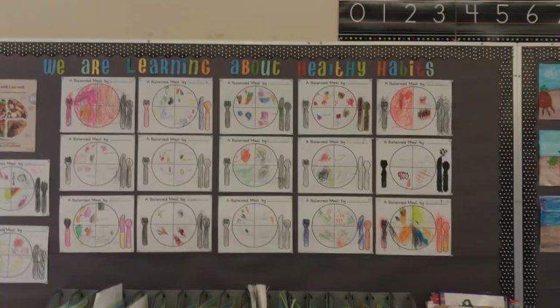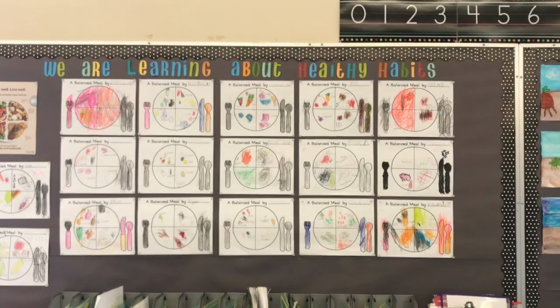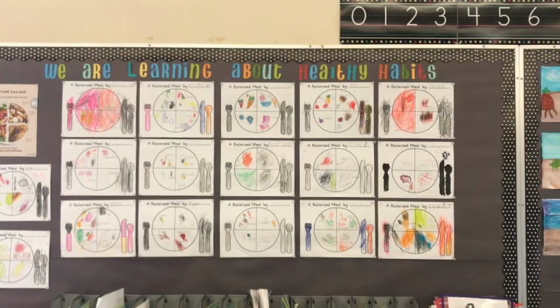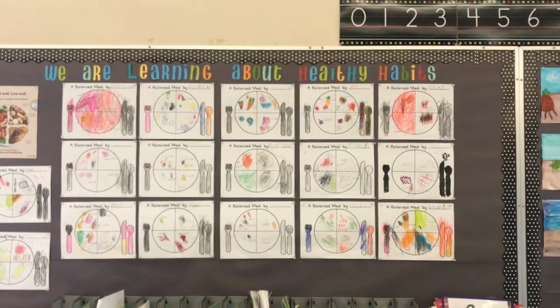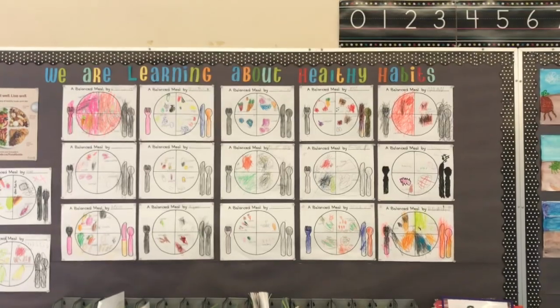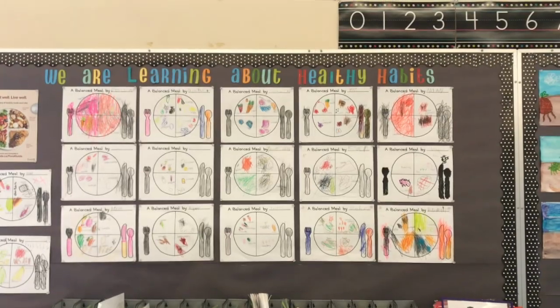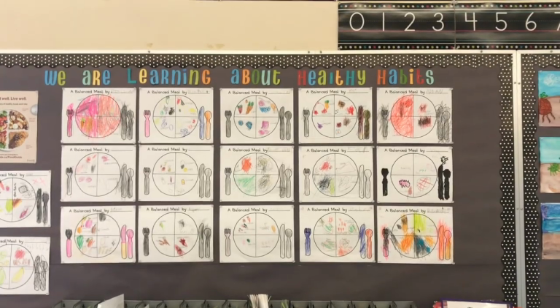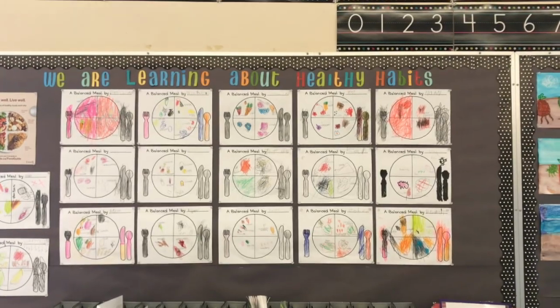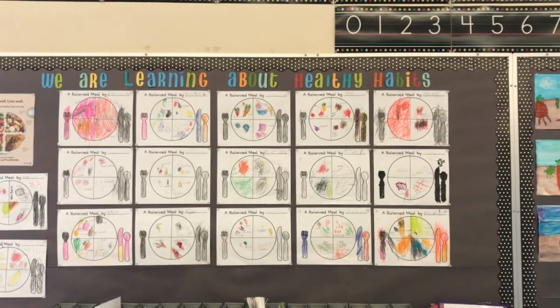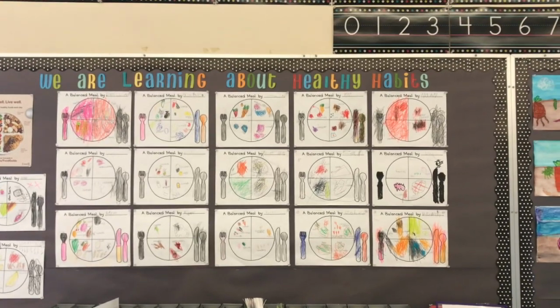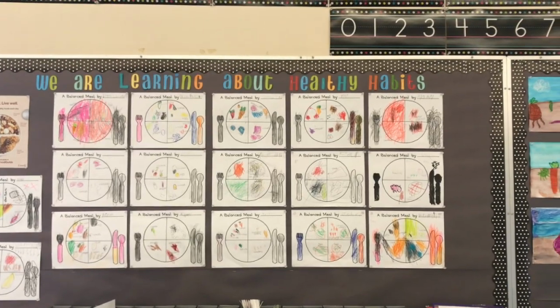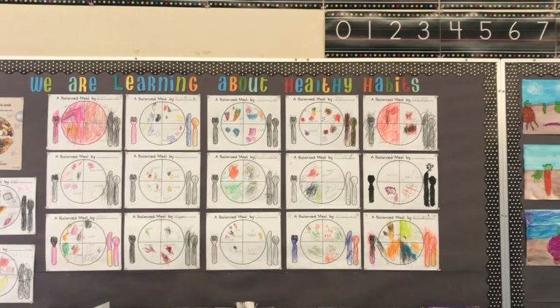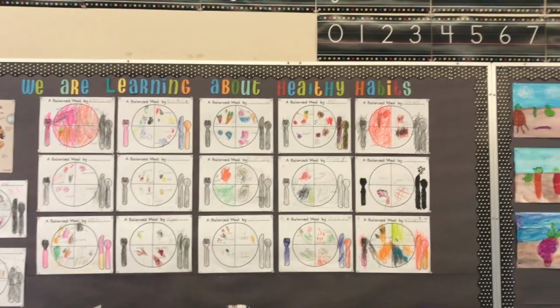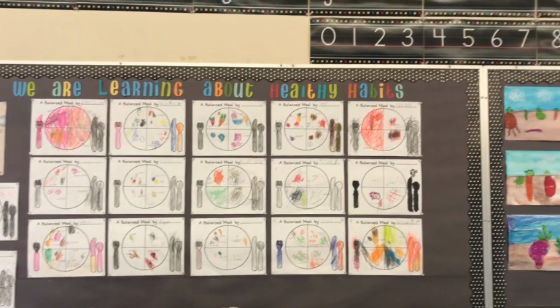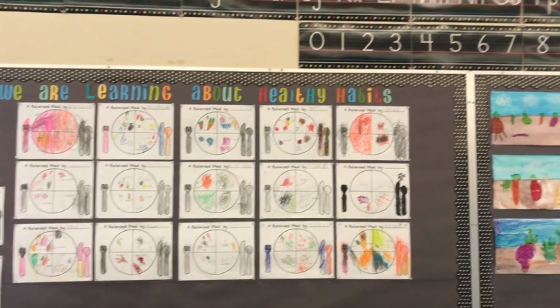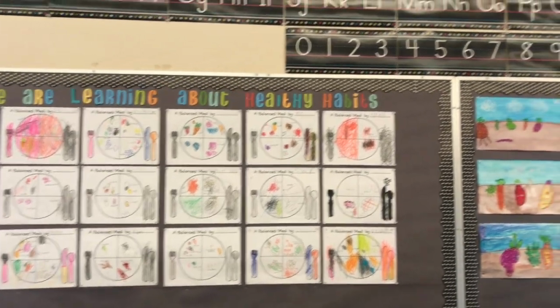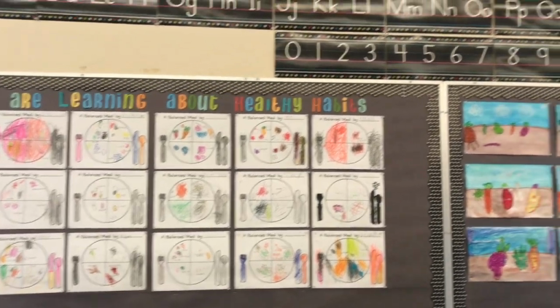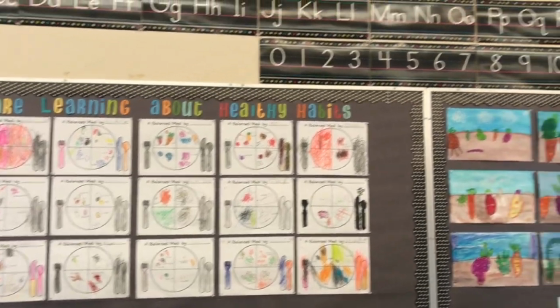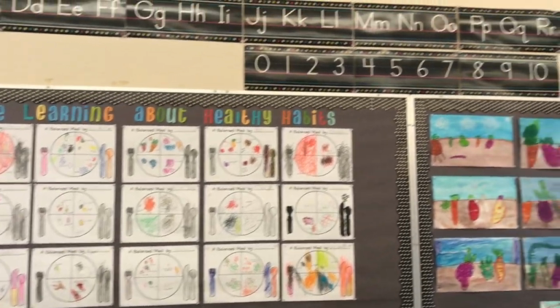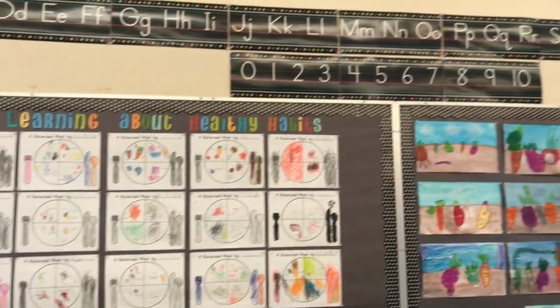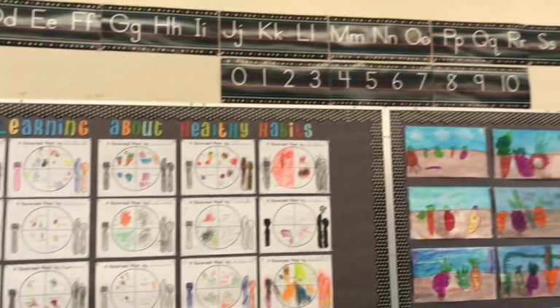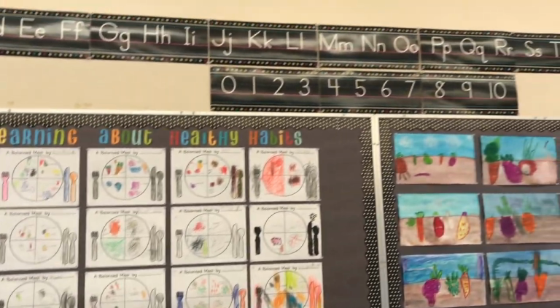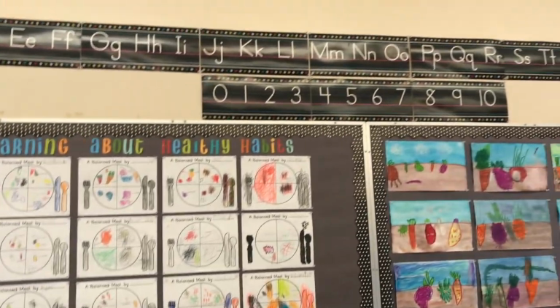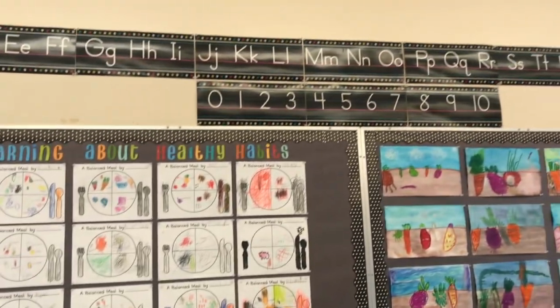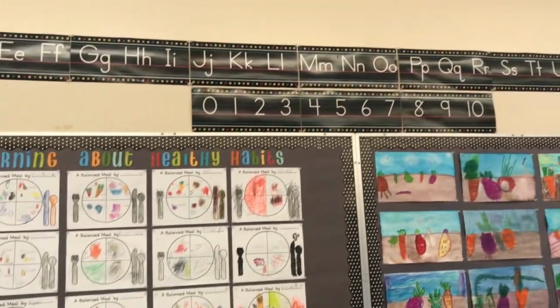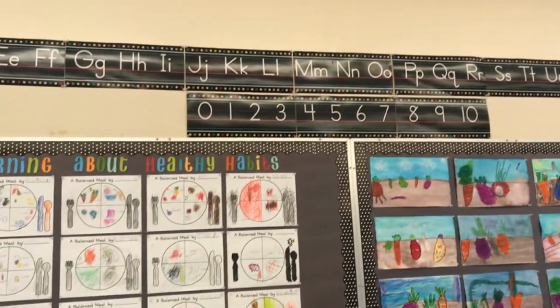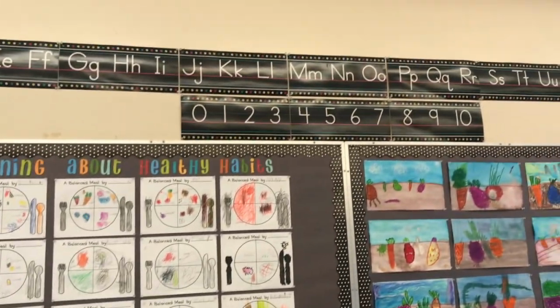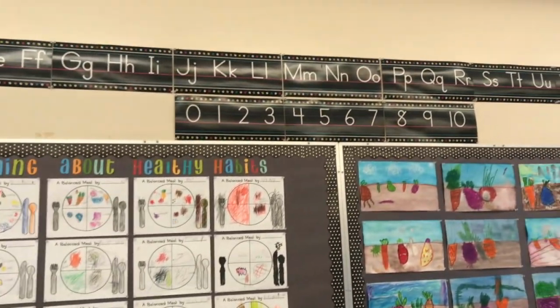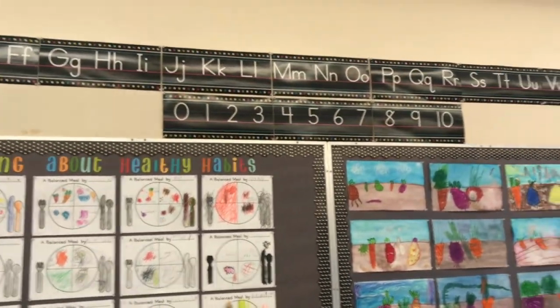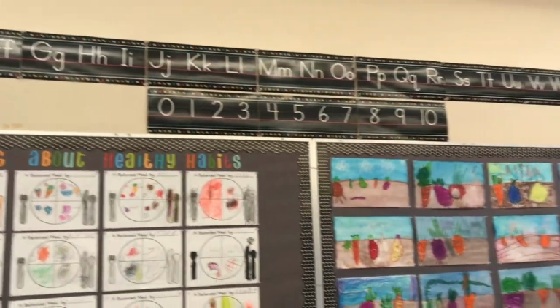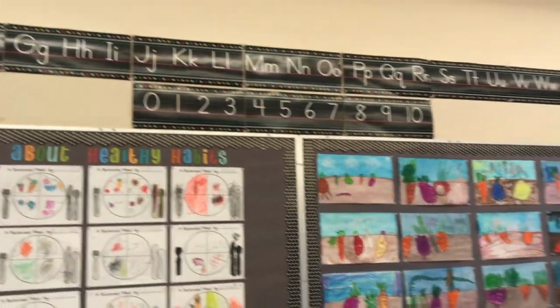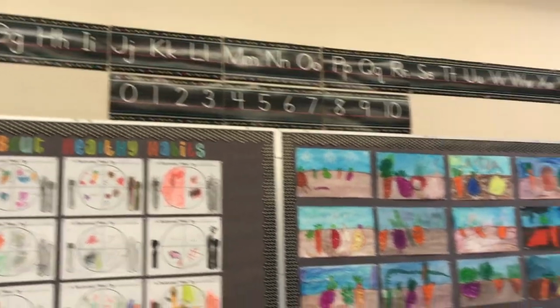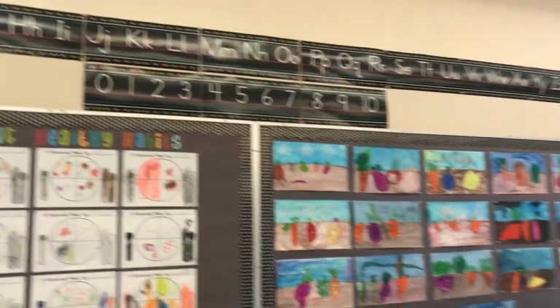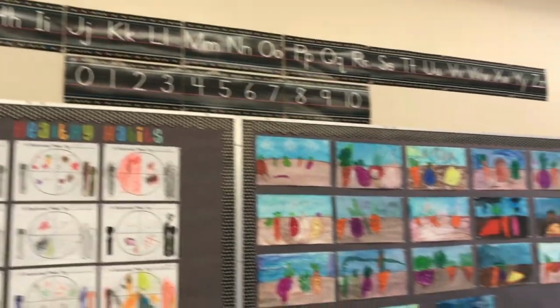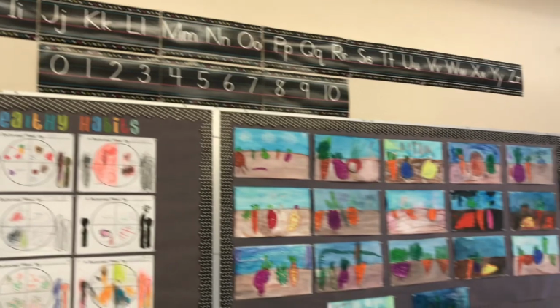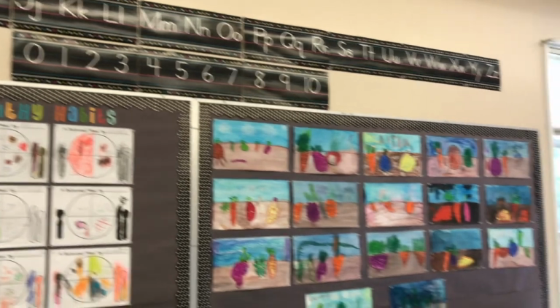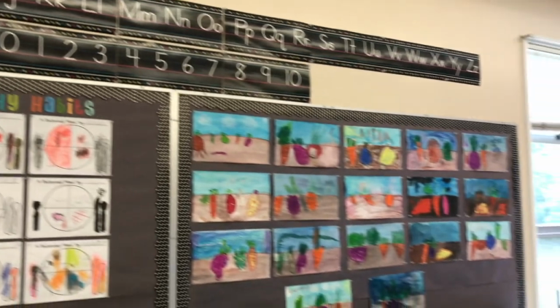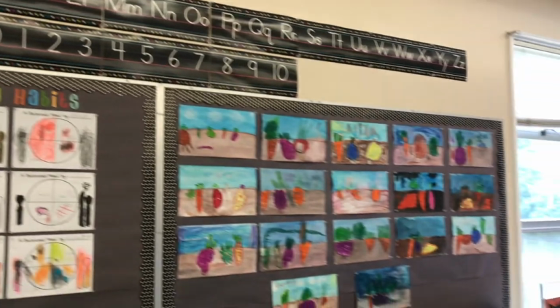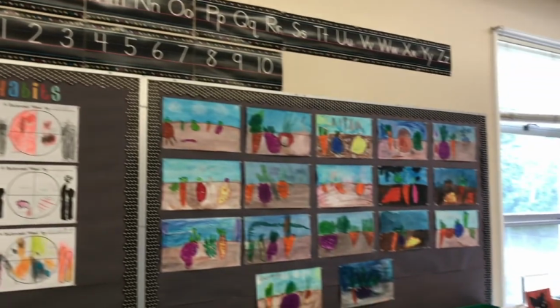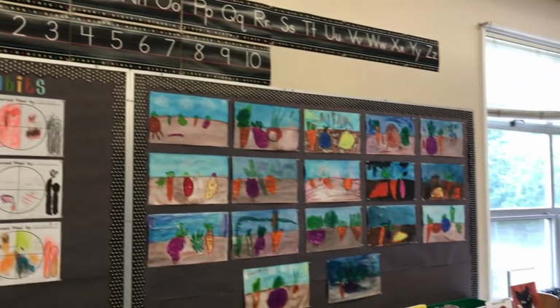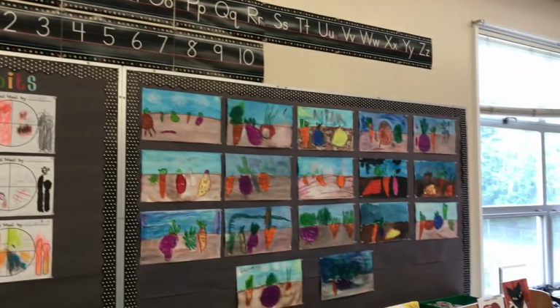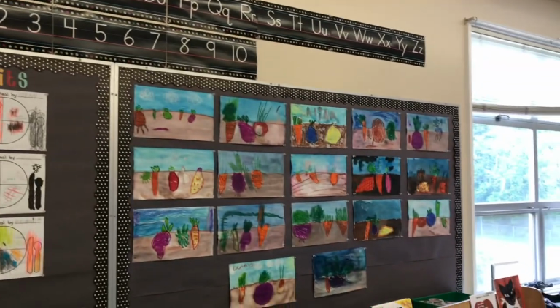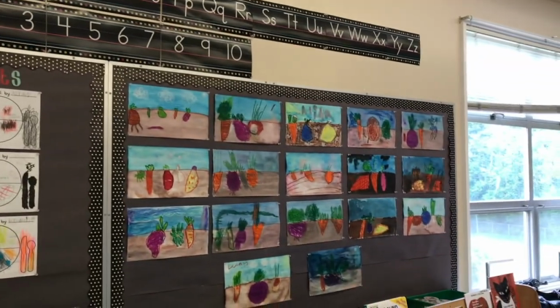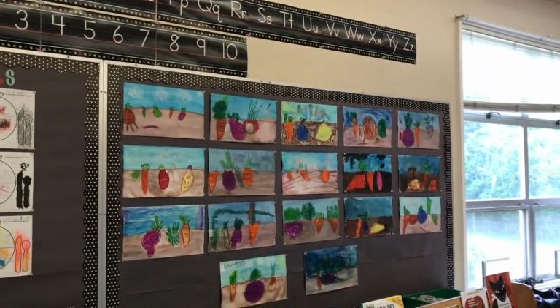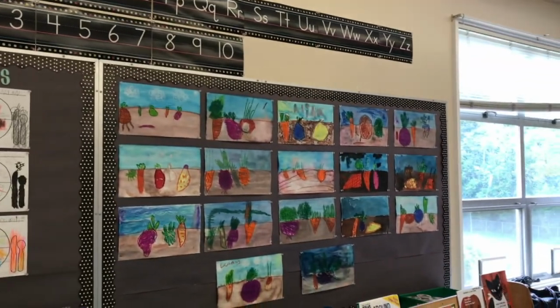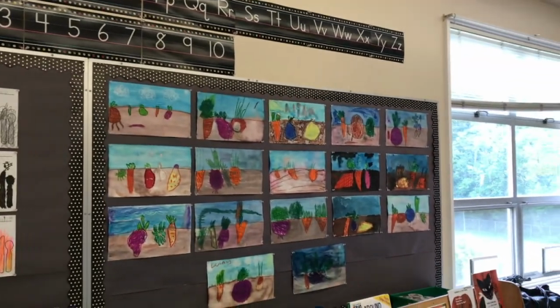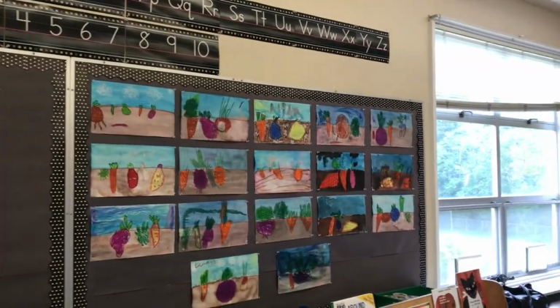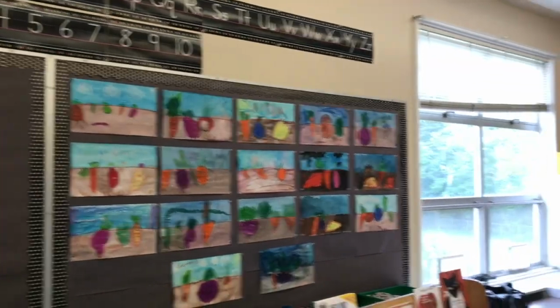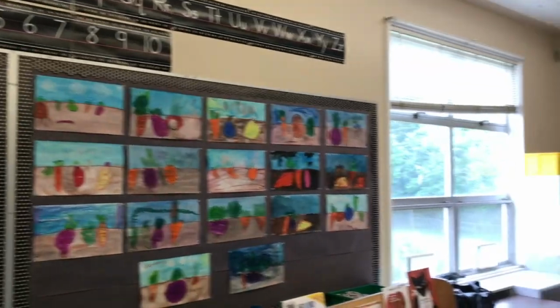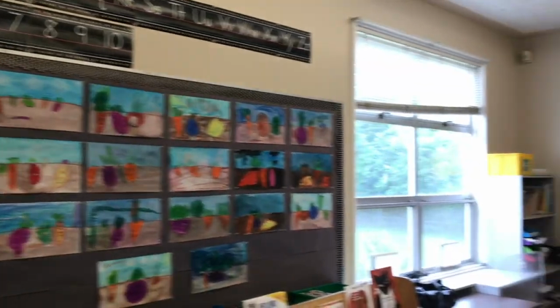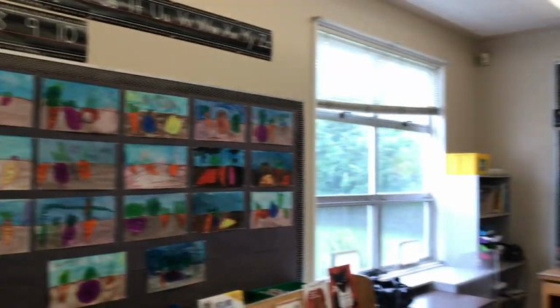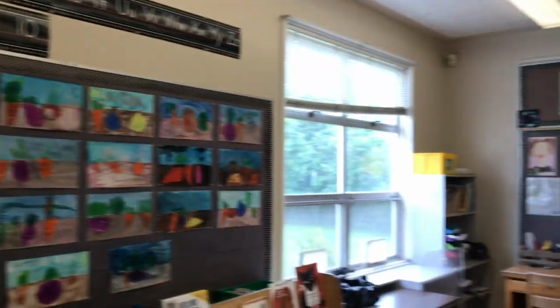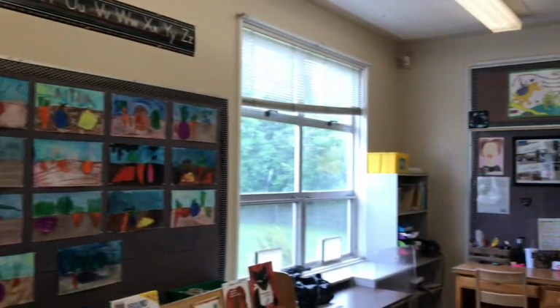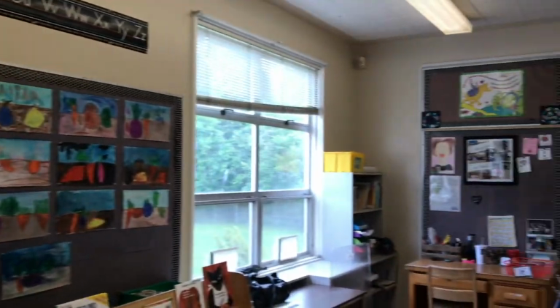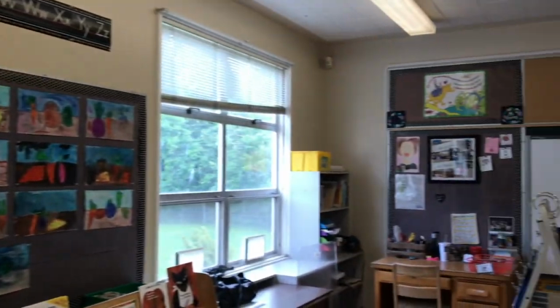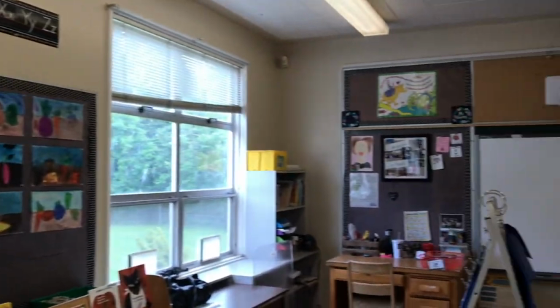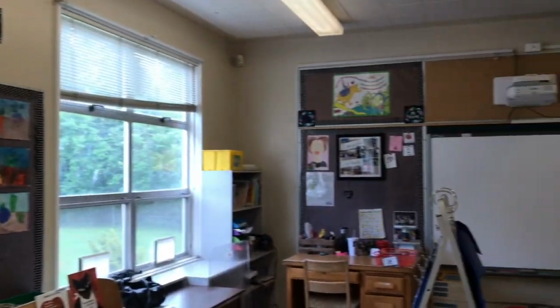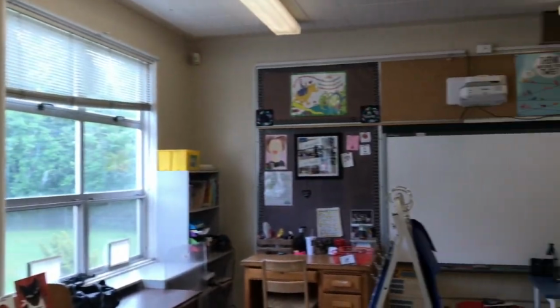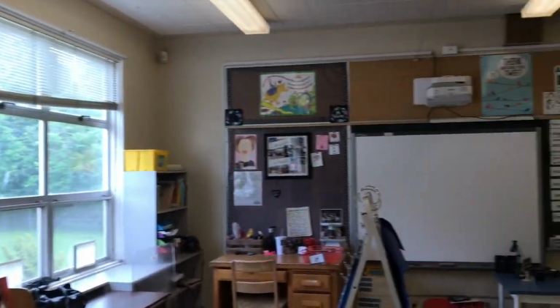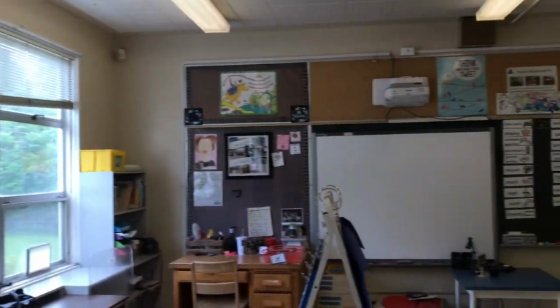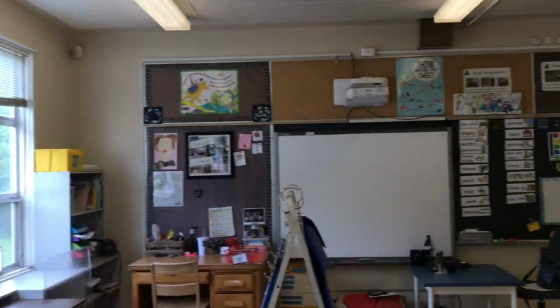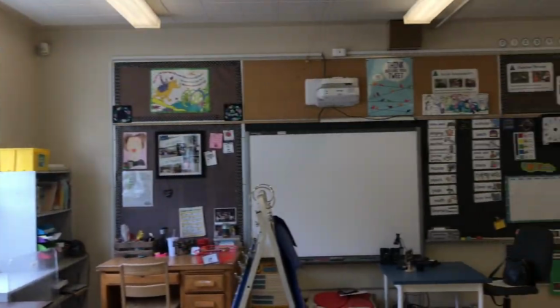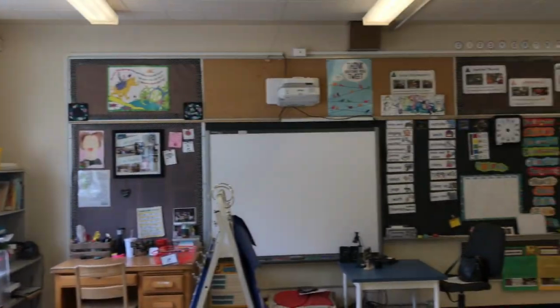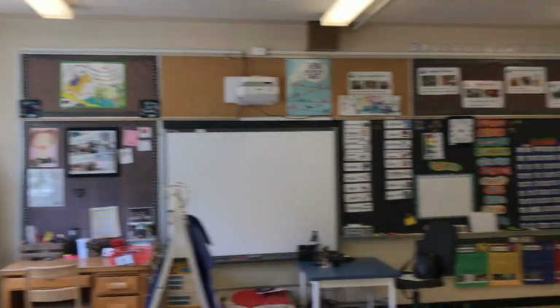You'll notice work and art on the walls, as well as other learning tools like alphabets, letter sound visuals, and a word wall.